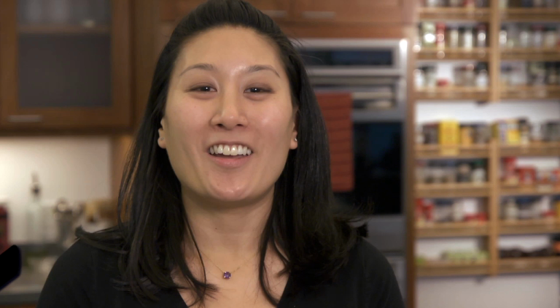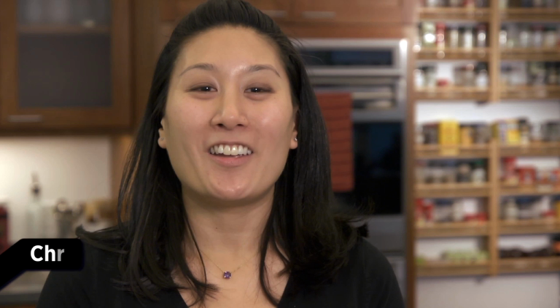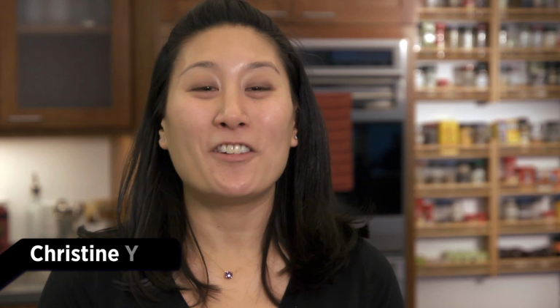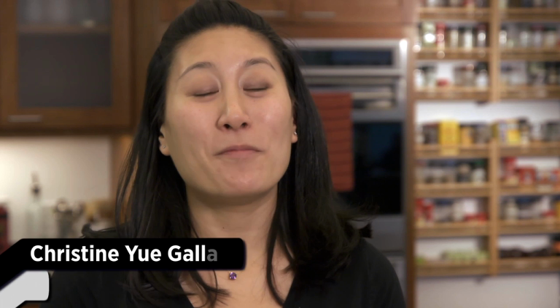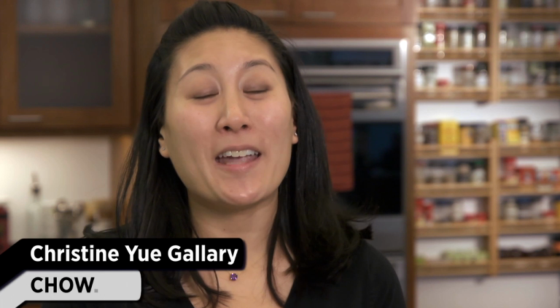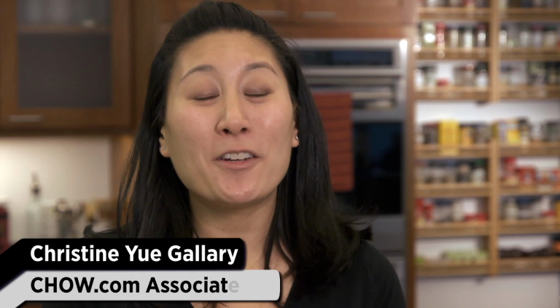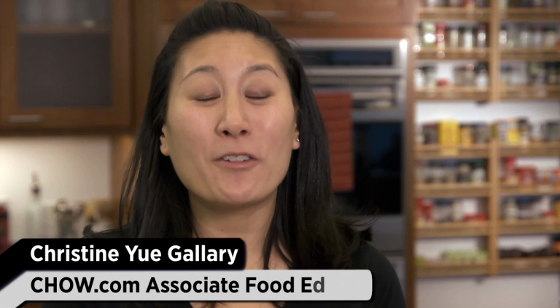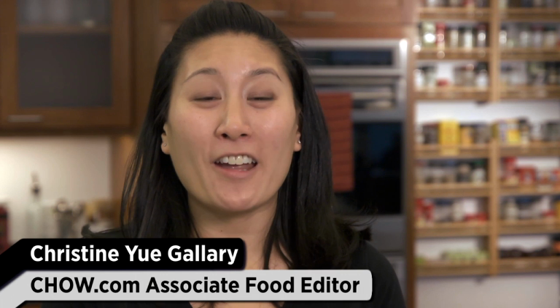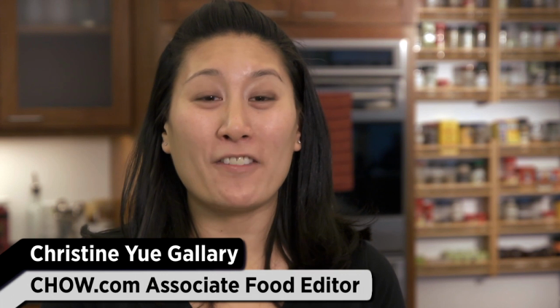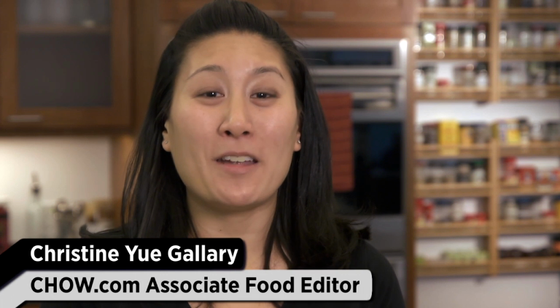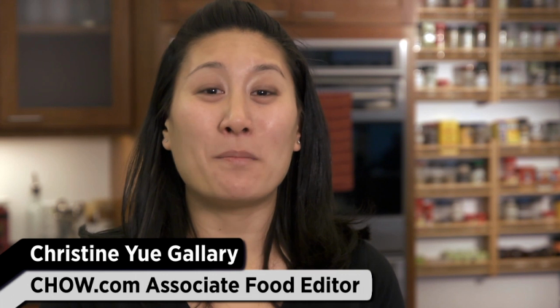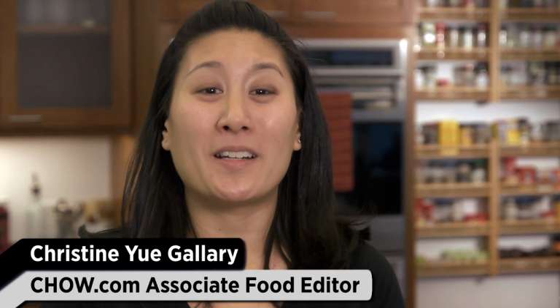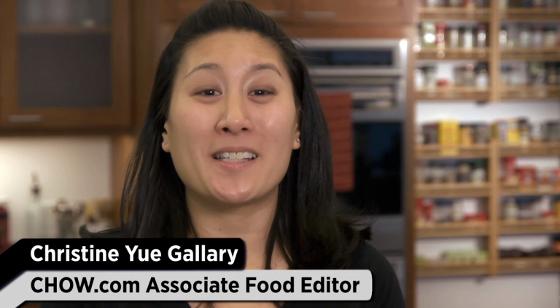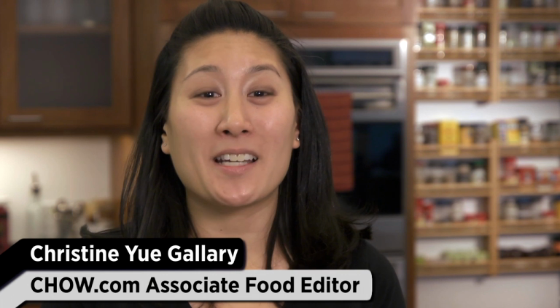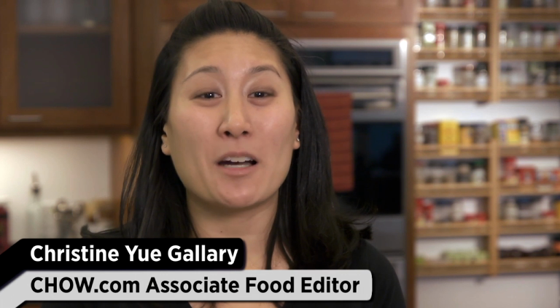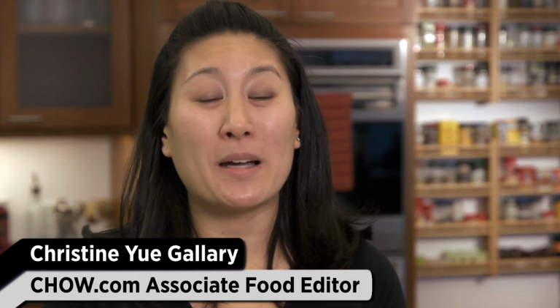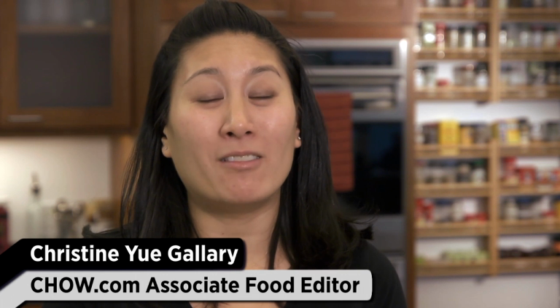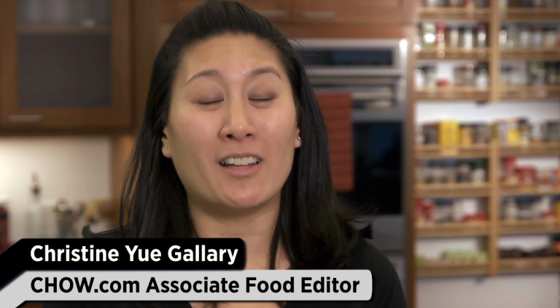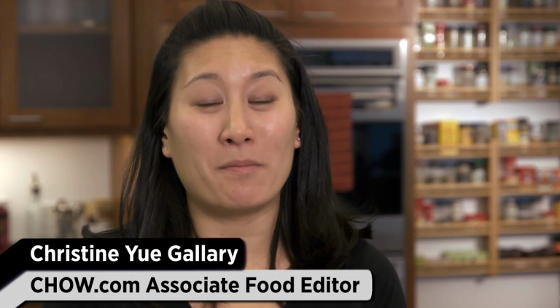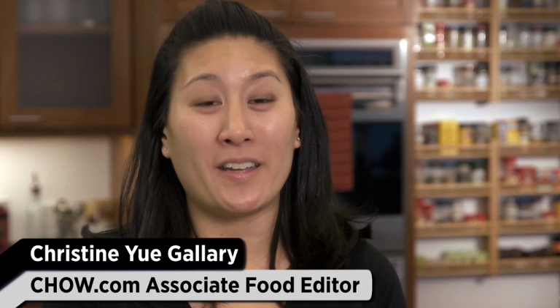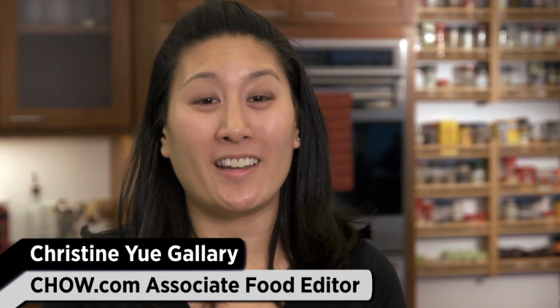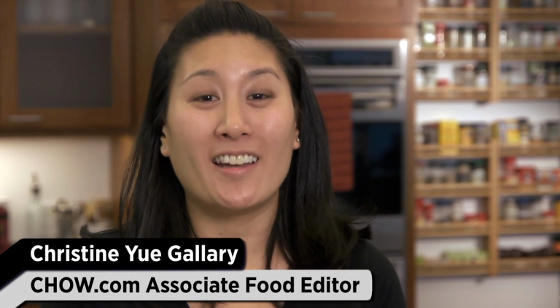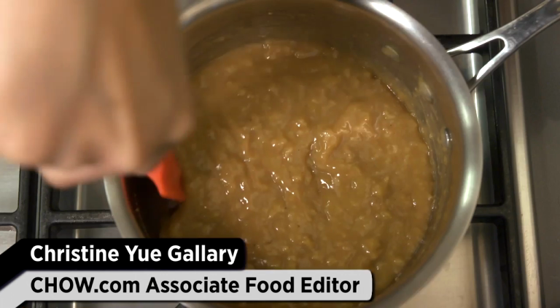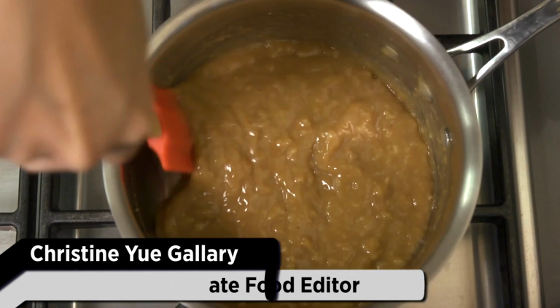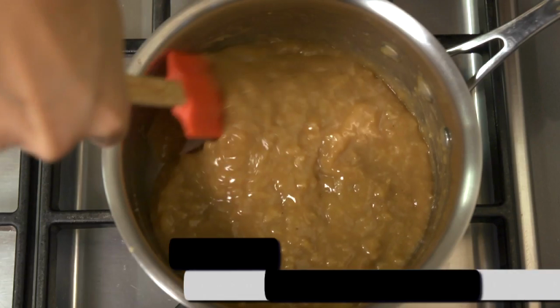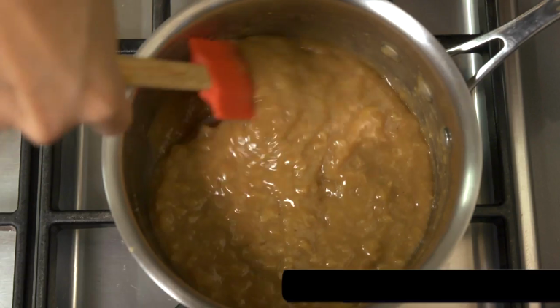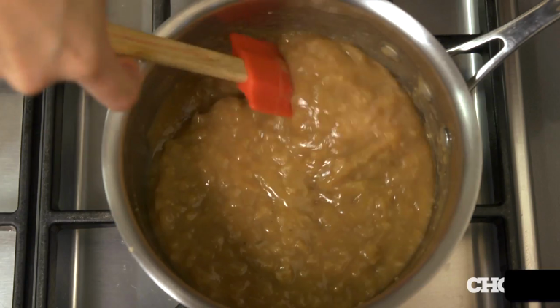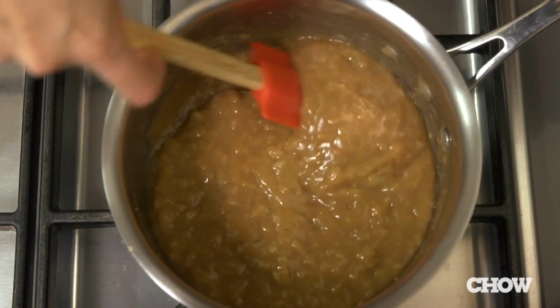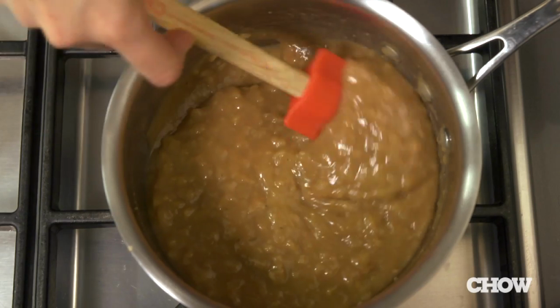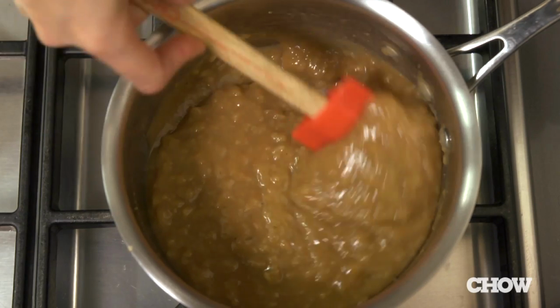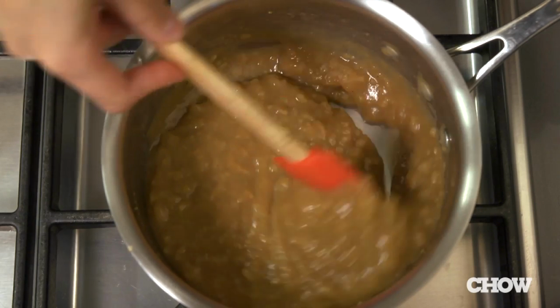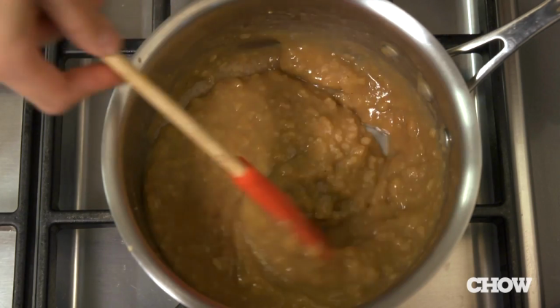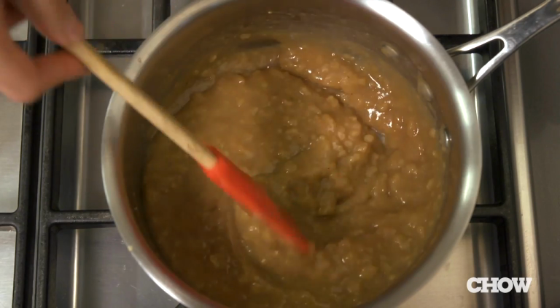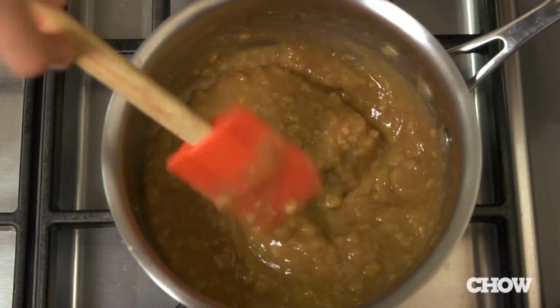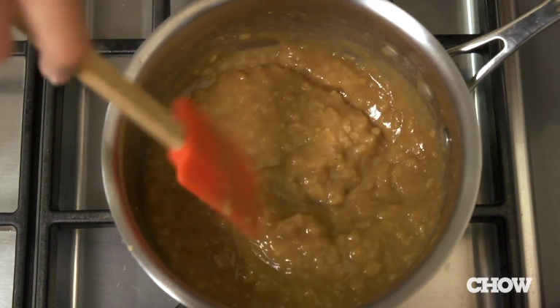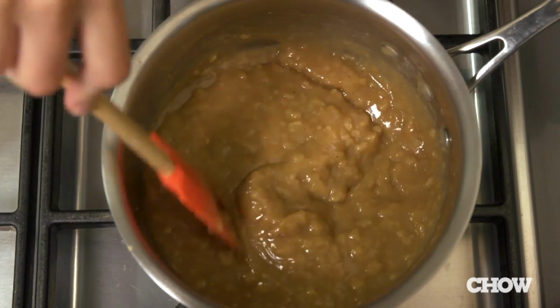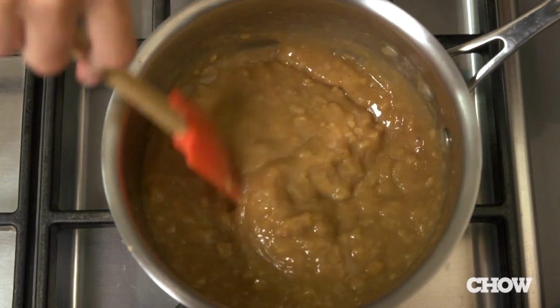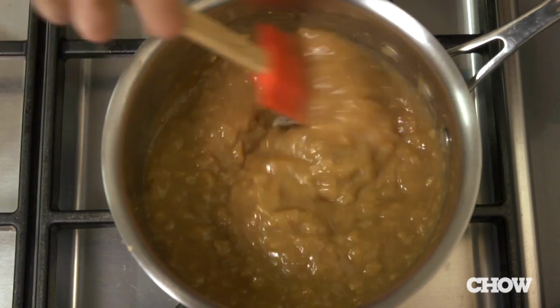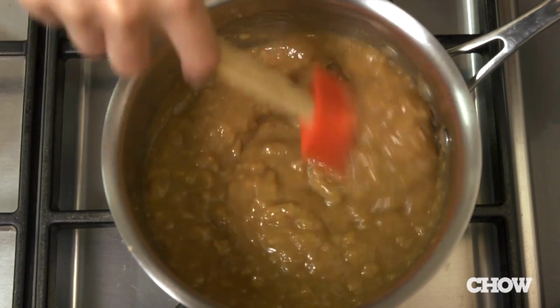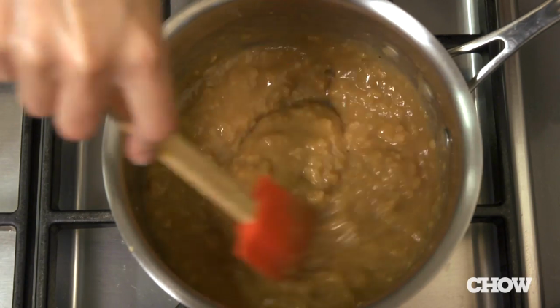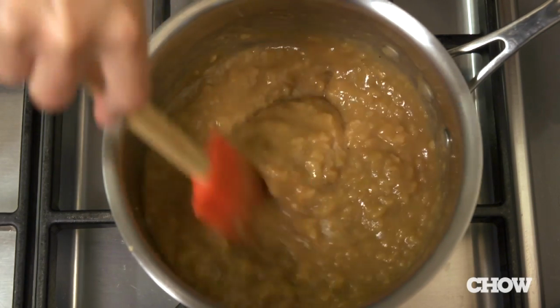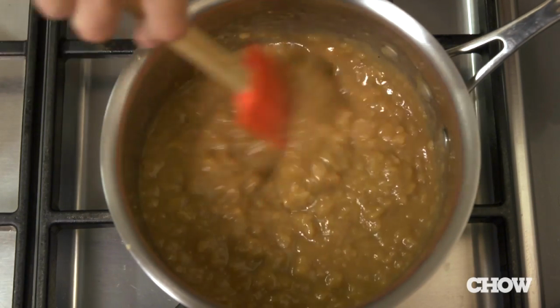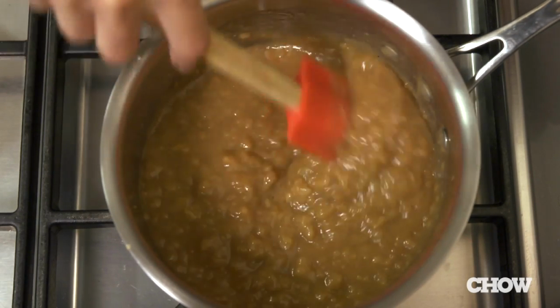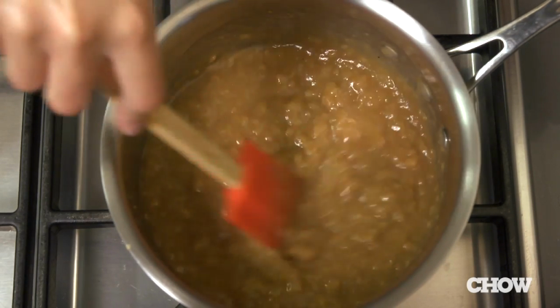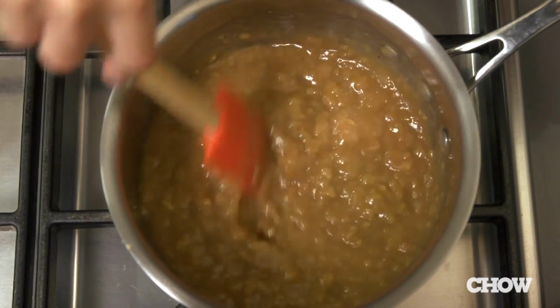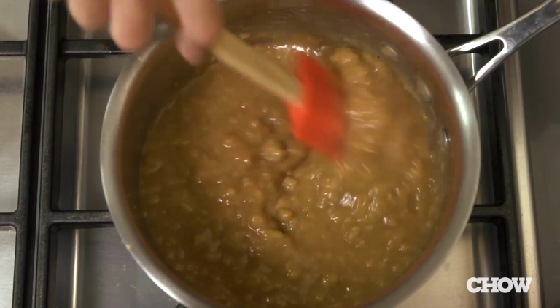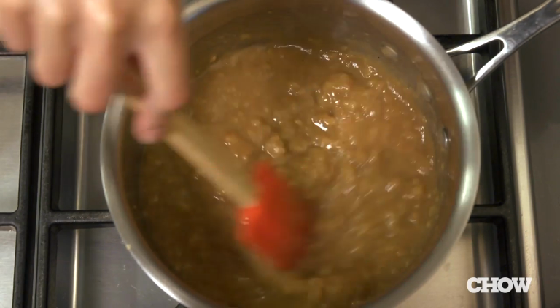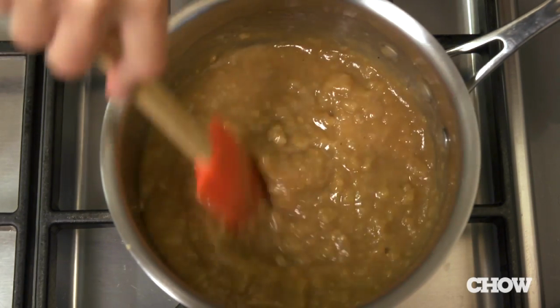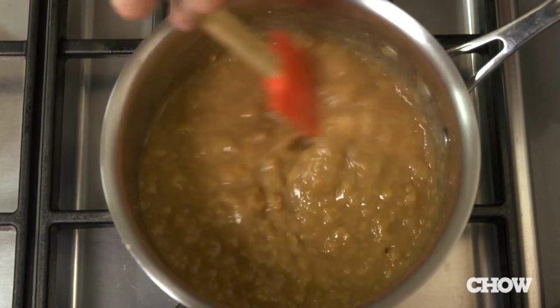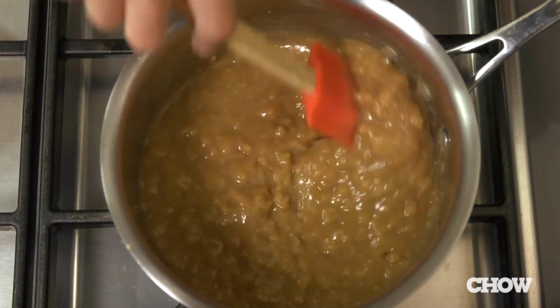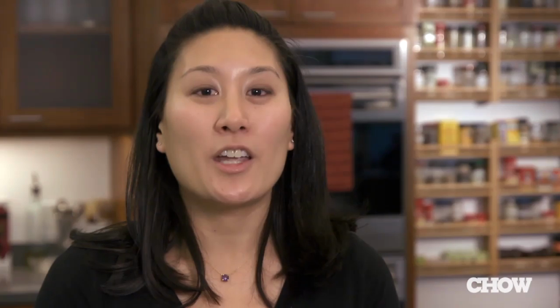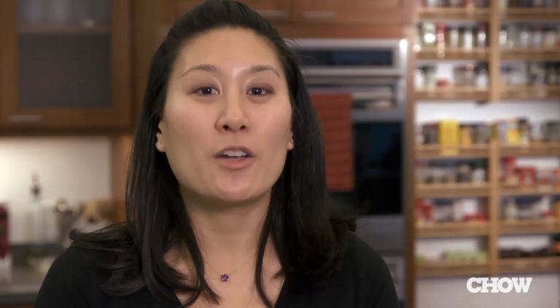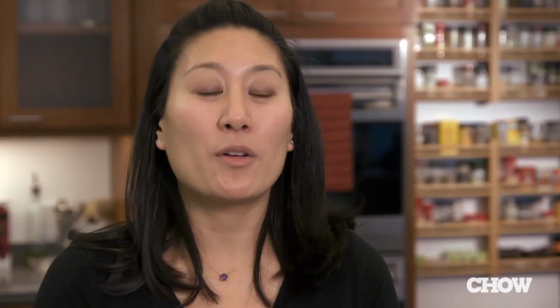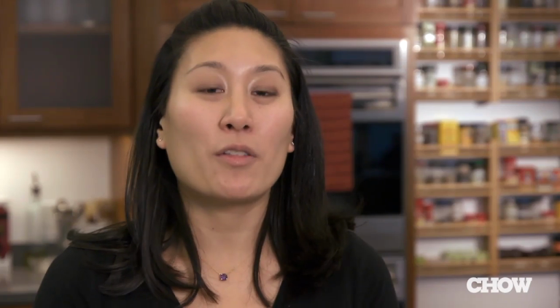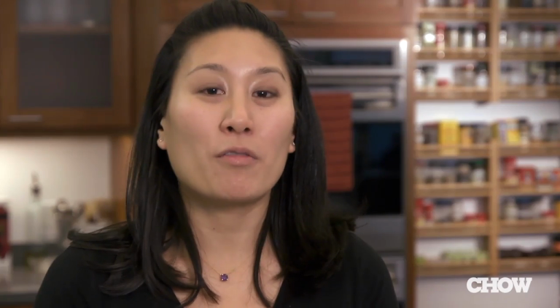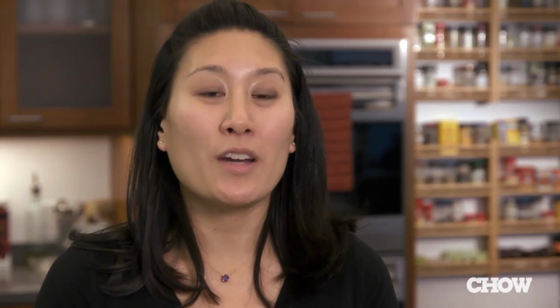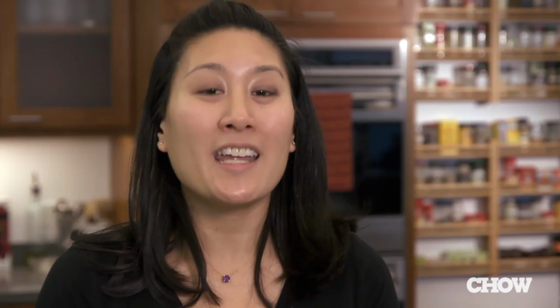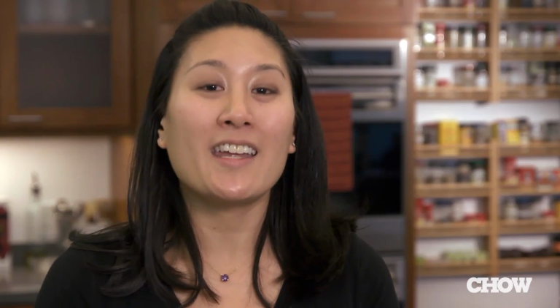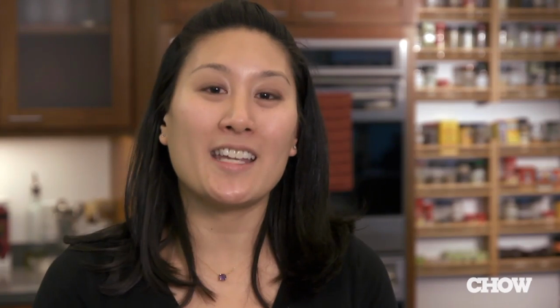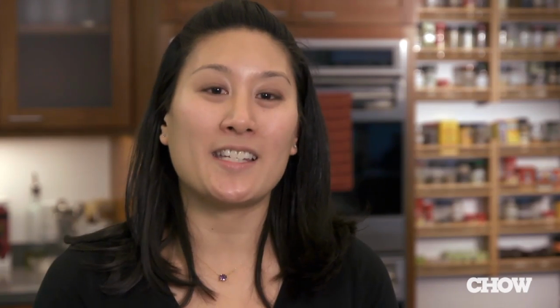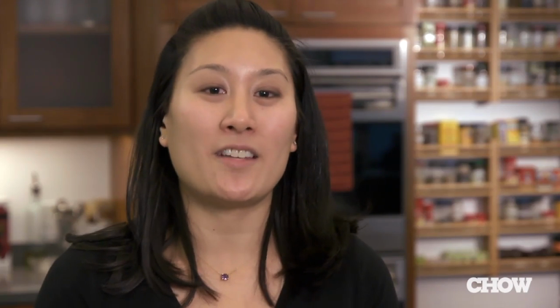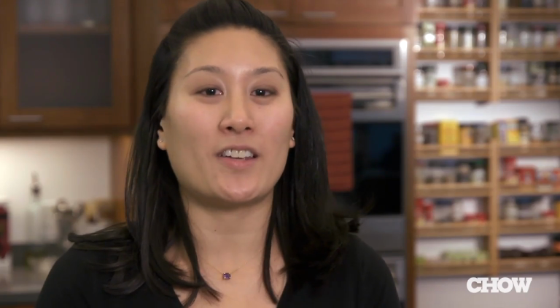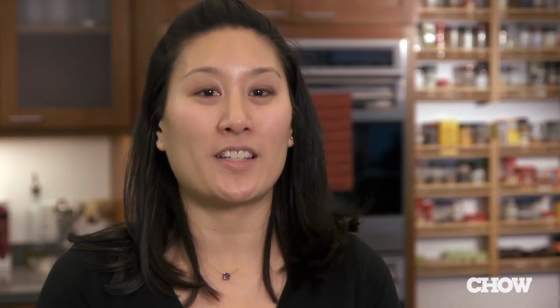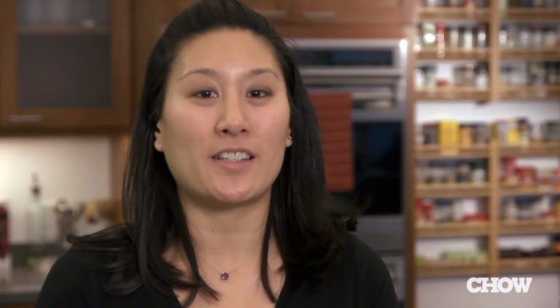You've made gravy, but it's come out lumpy. No amount of whisking is going to take those lumps out. Here are three easy fixes.